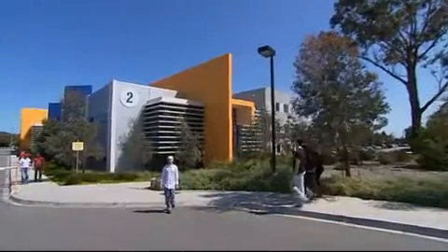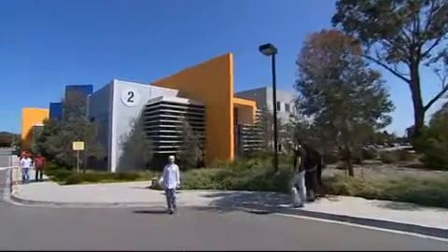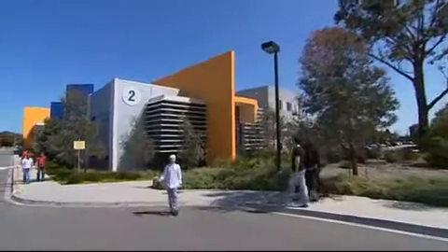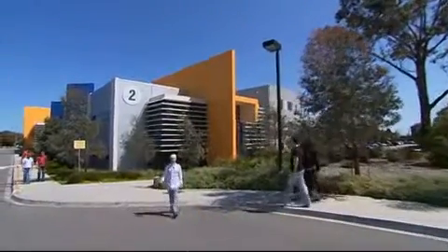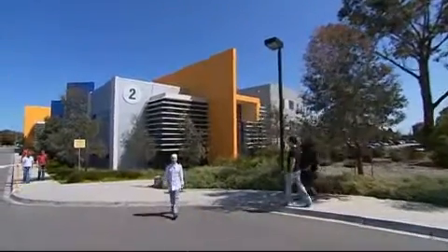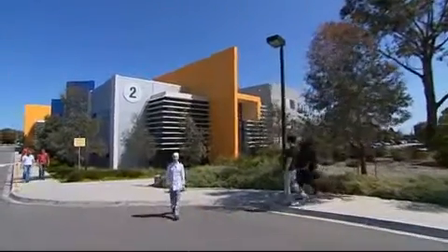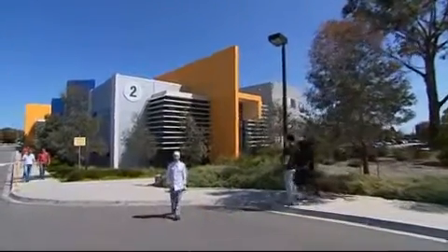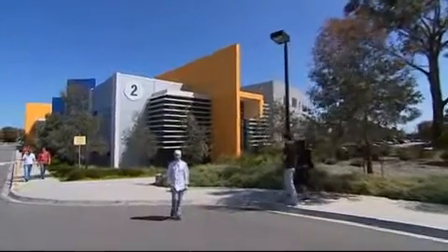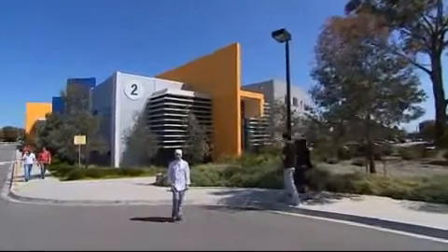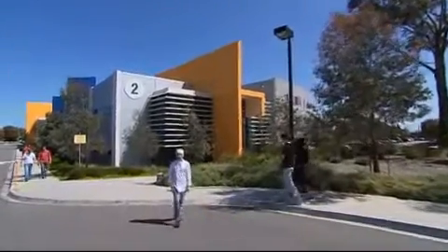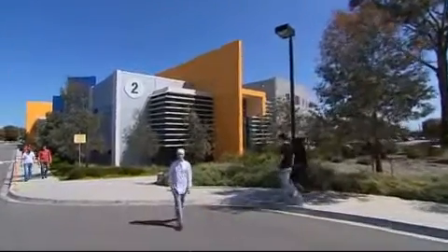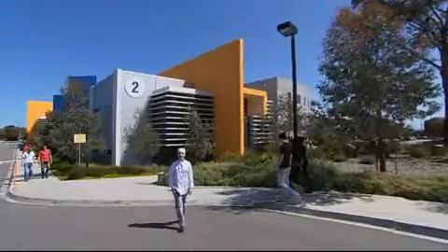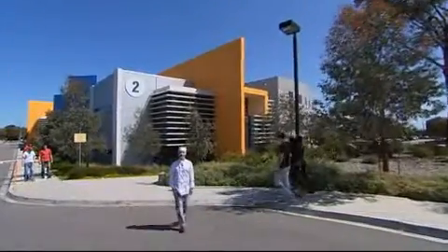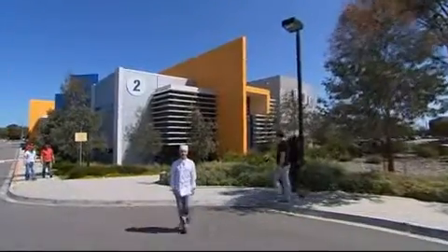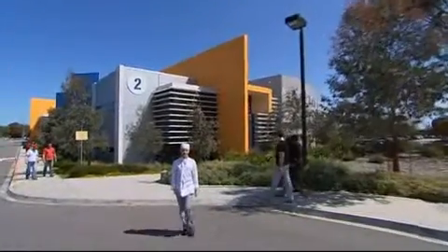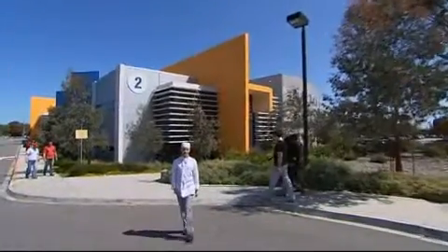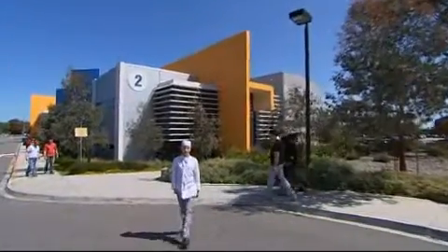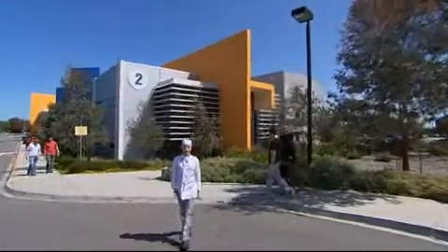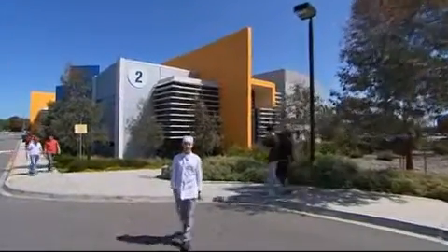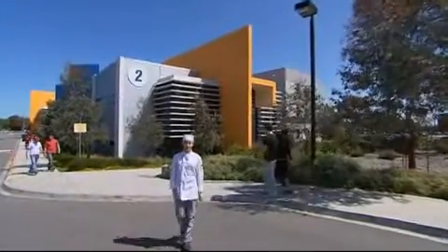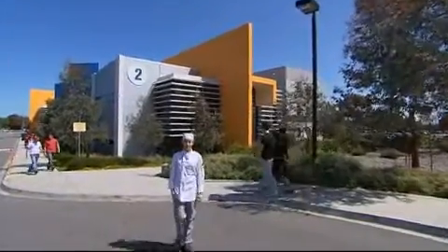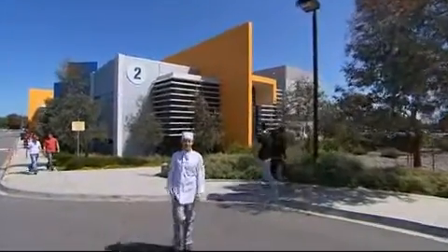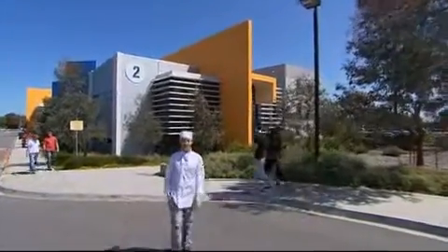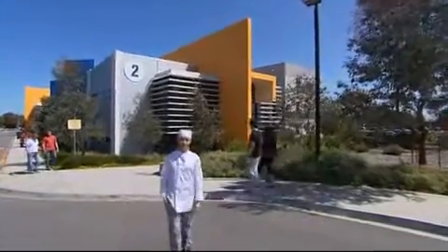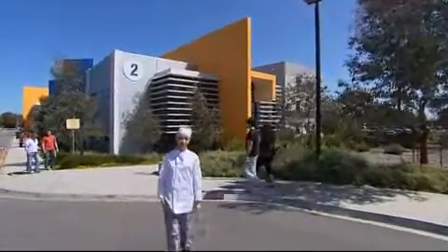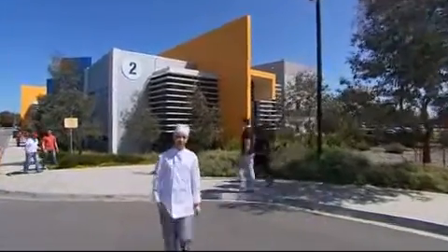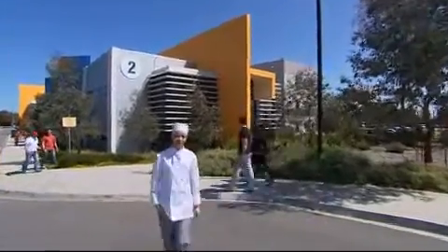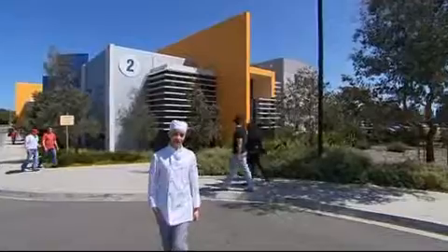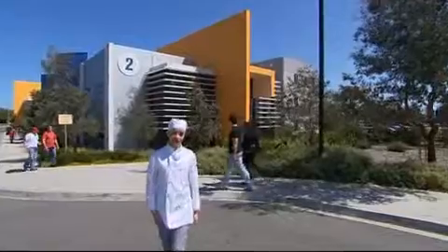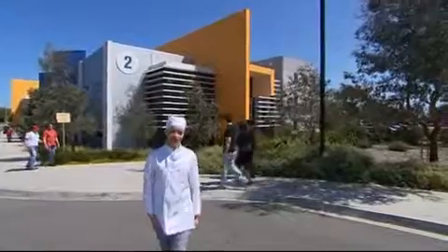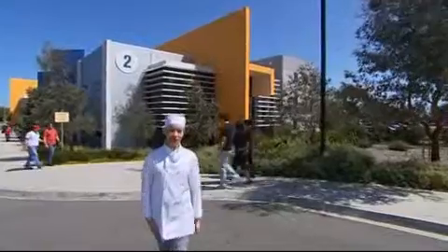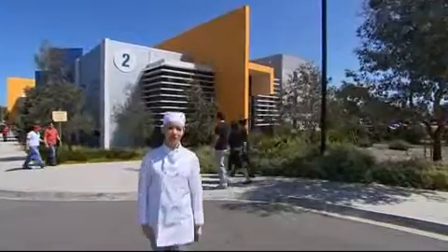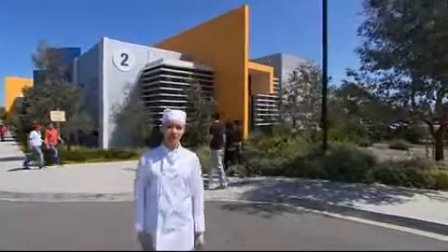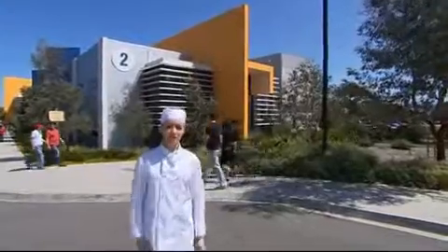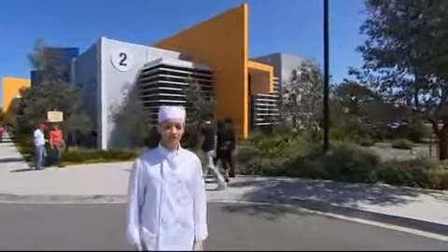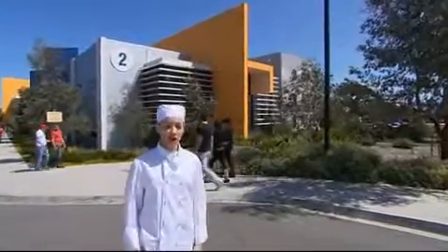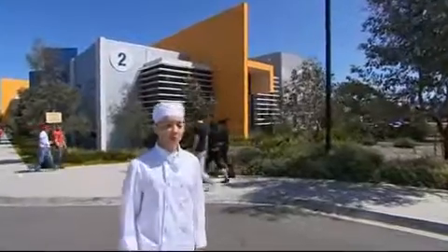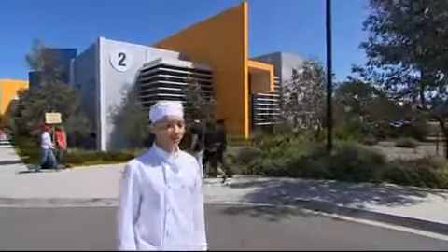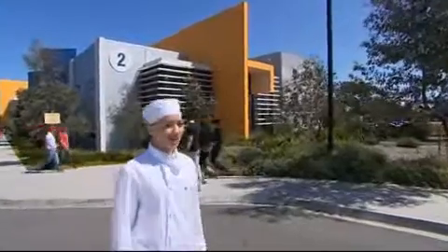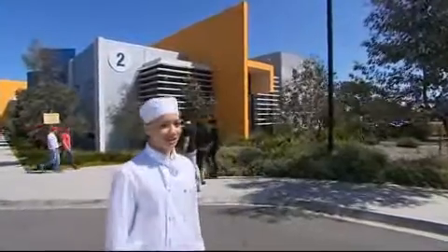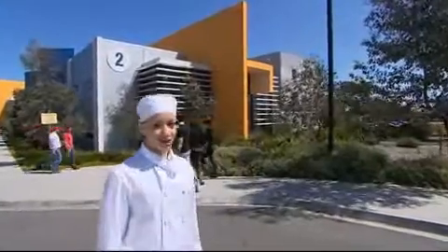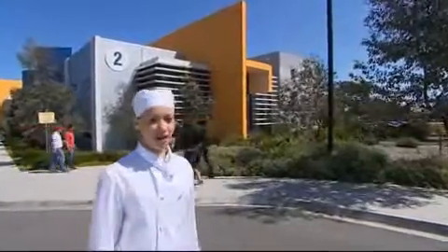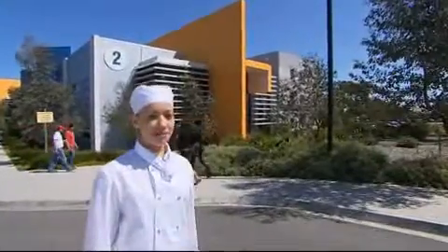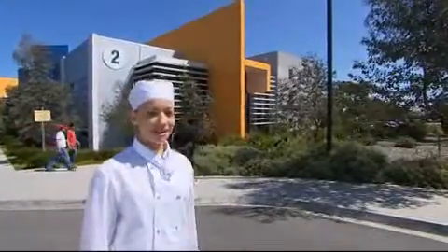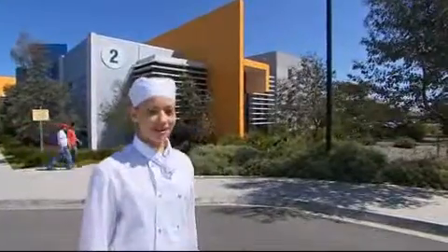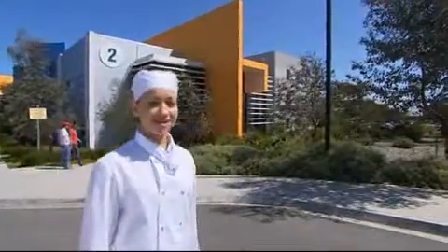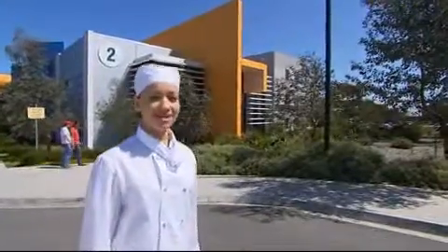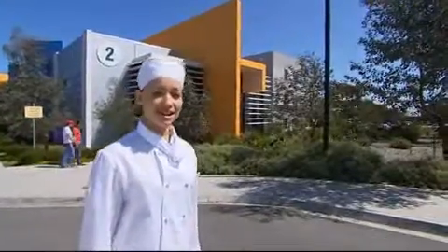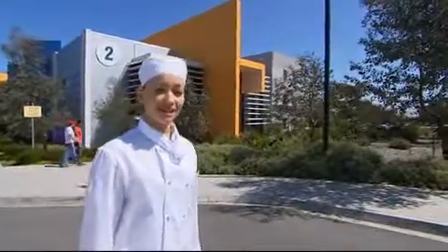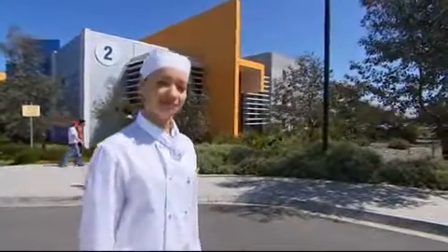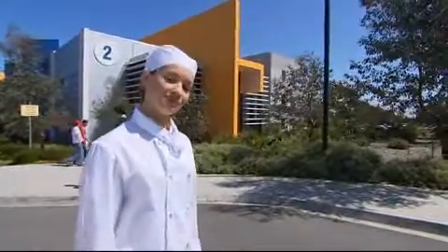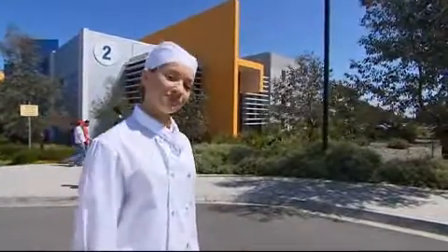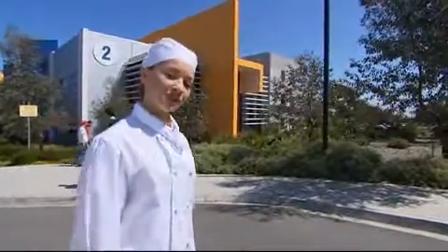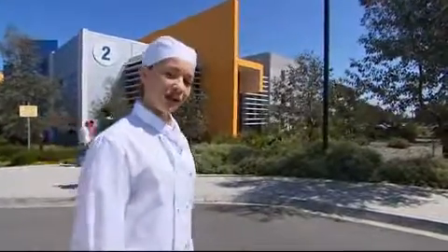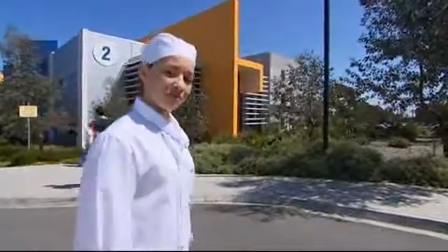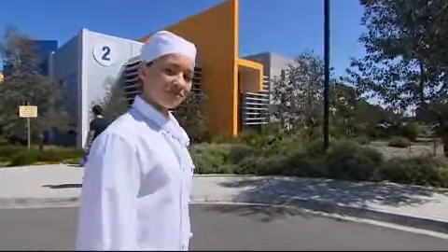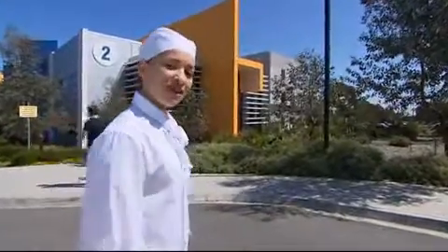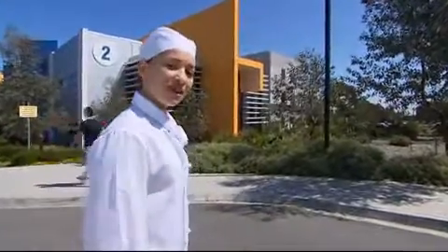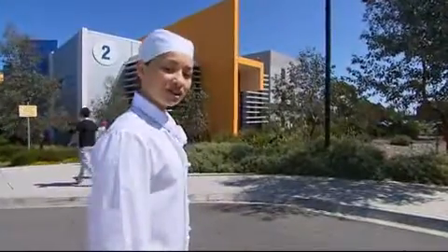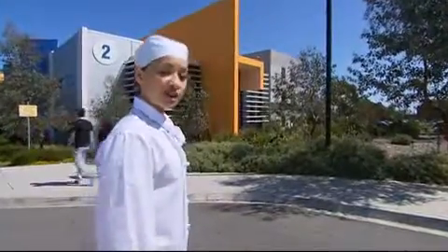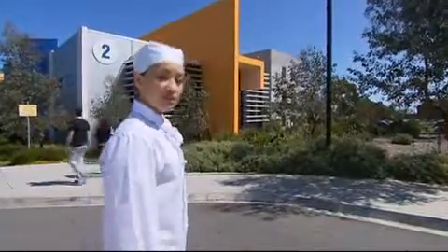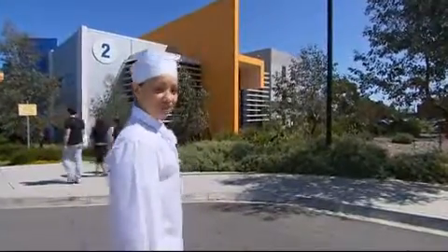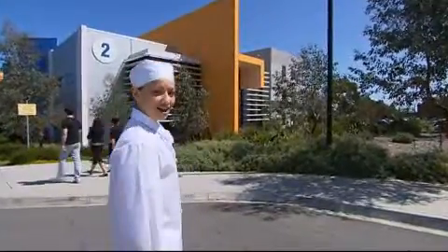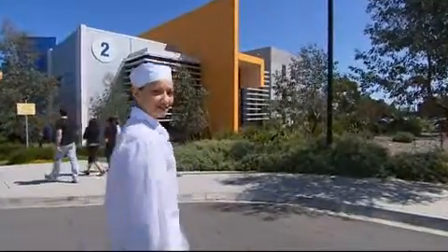Hi, welcome to Holmesglen. My name is Emily and I'm studying cookery. Holmesglen is a great place to study, so come with me and I'll show you around.